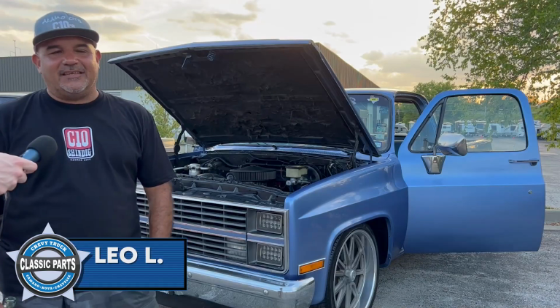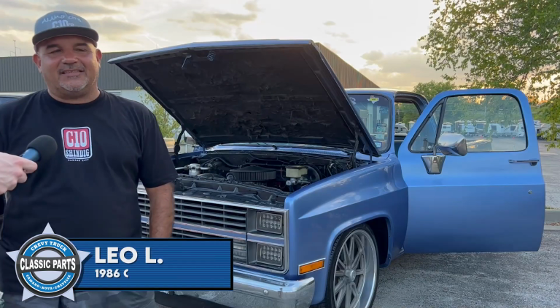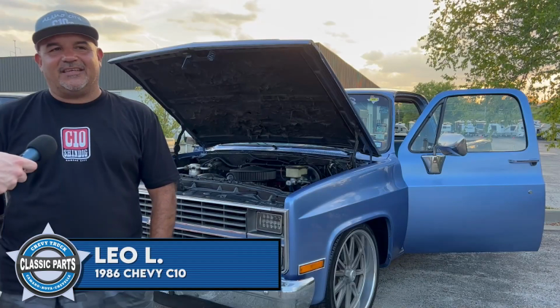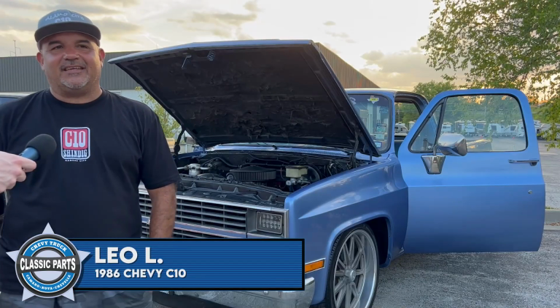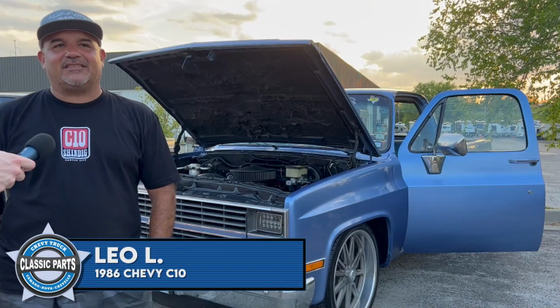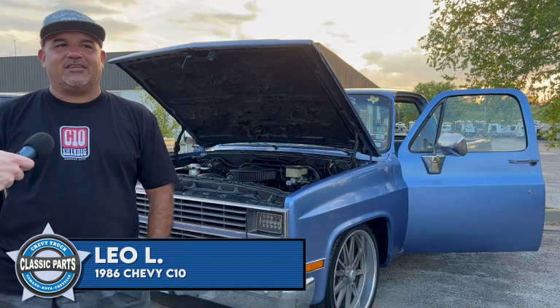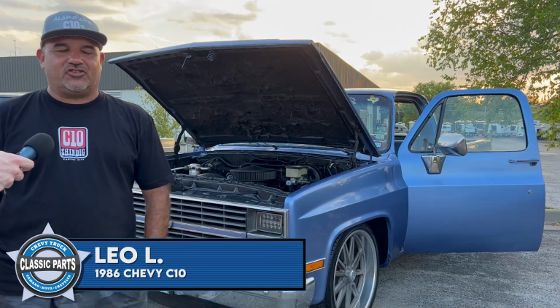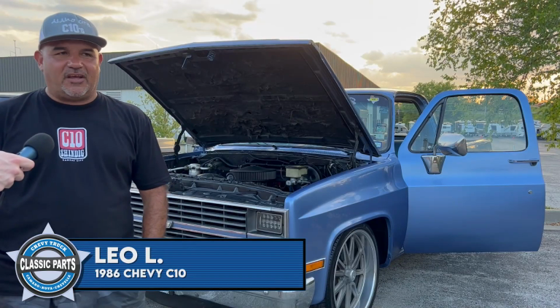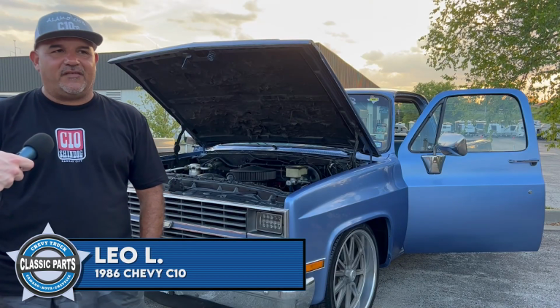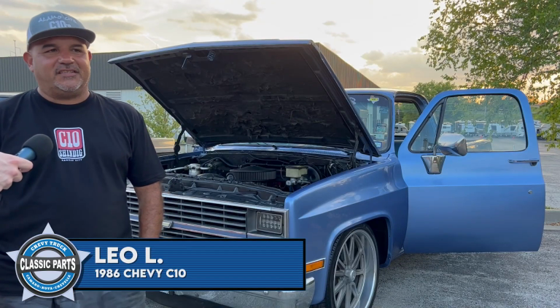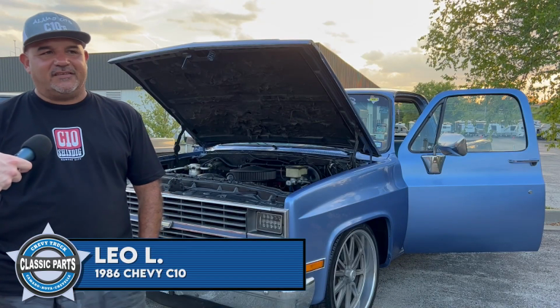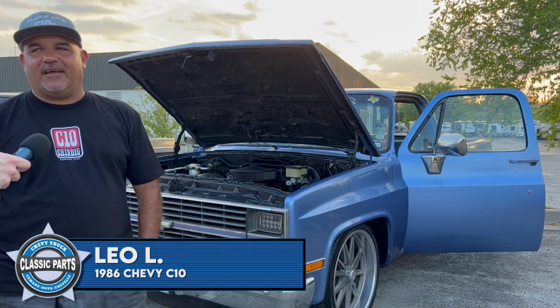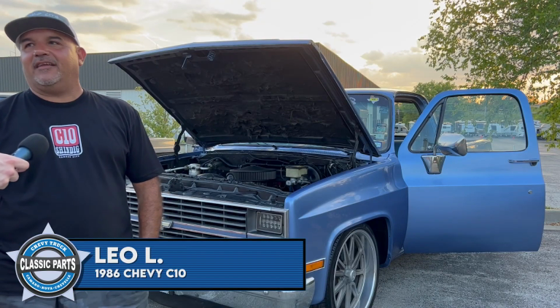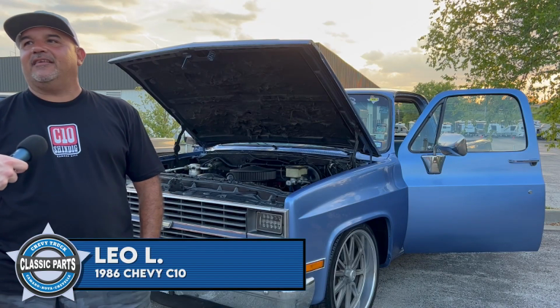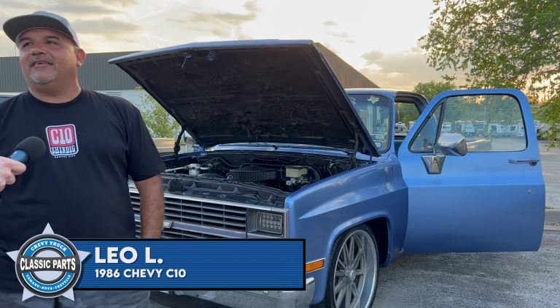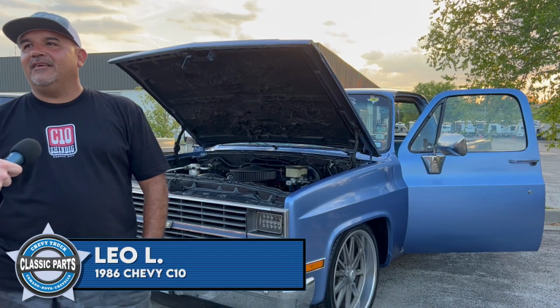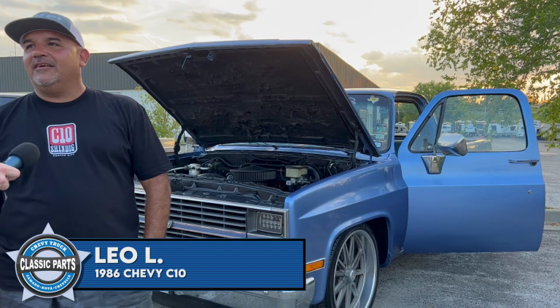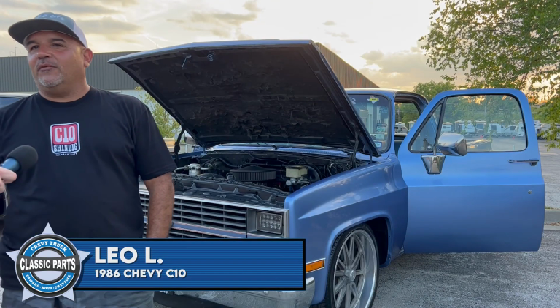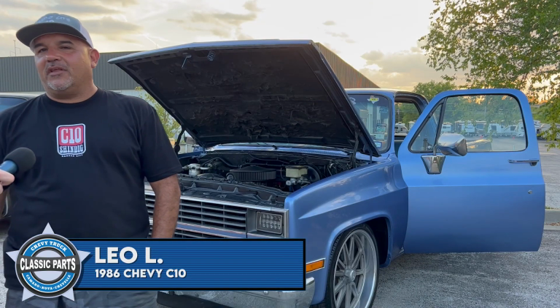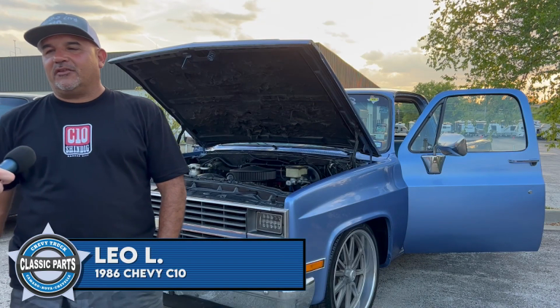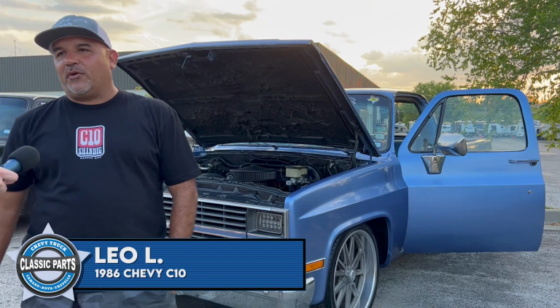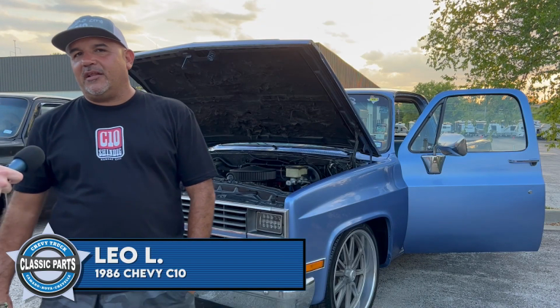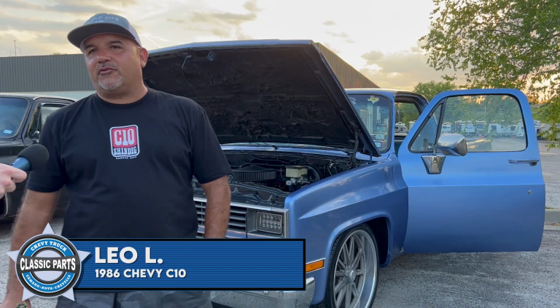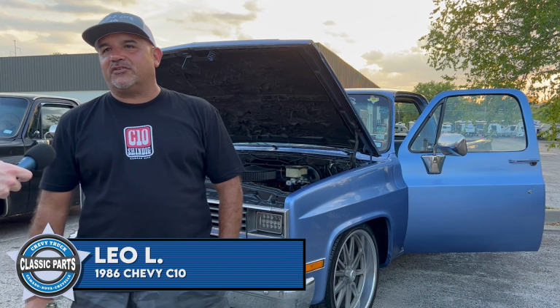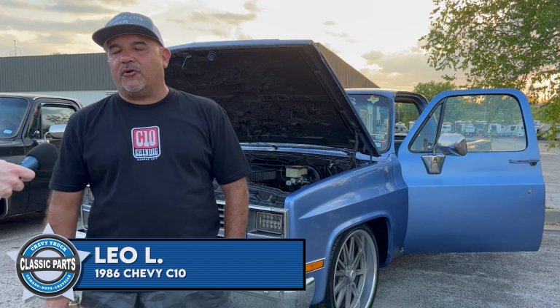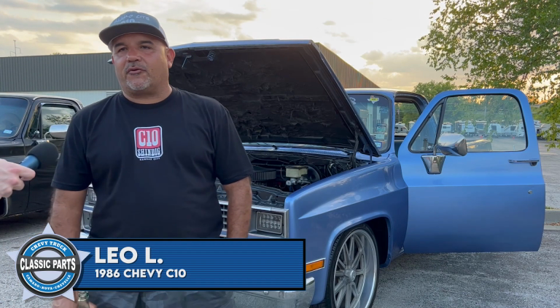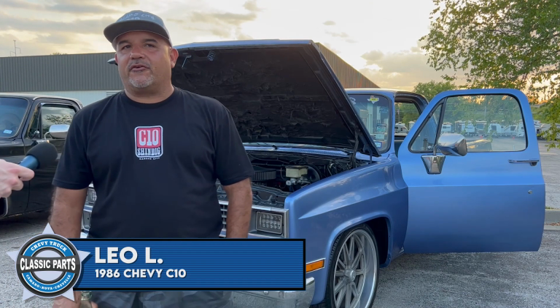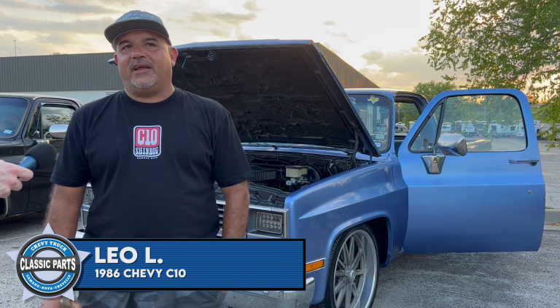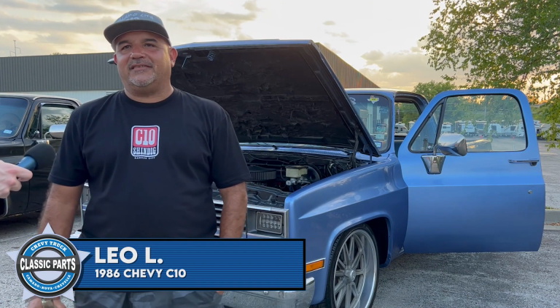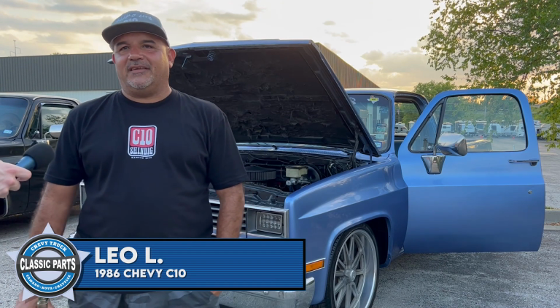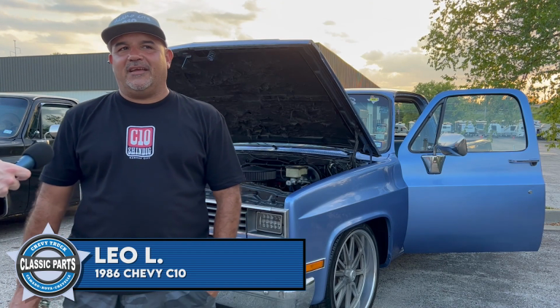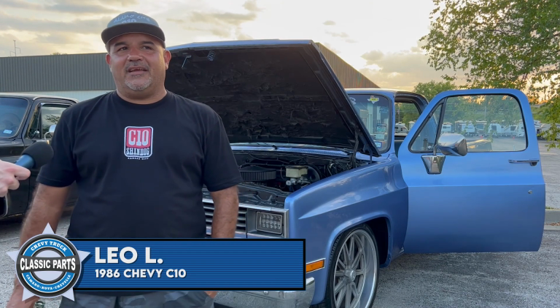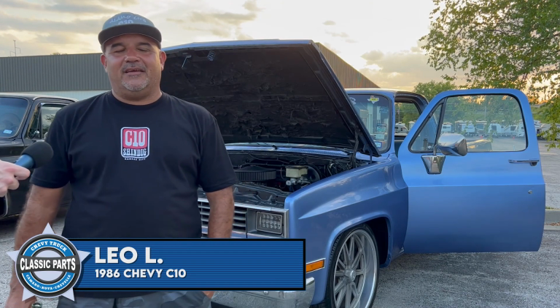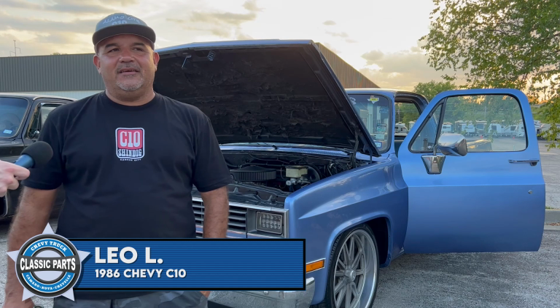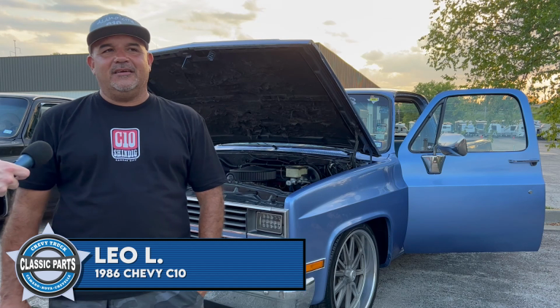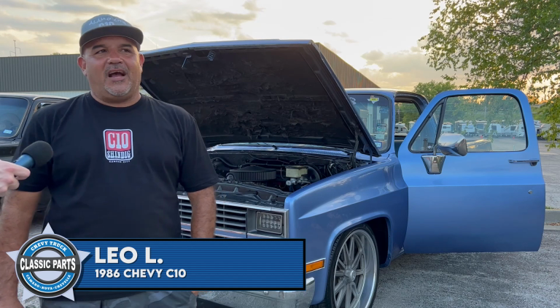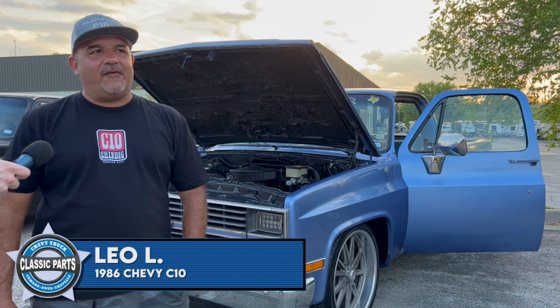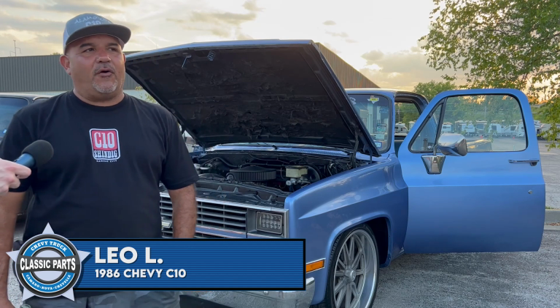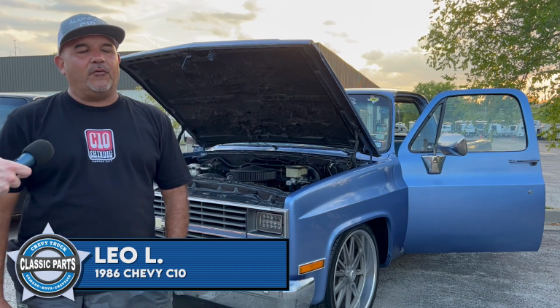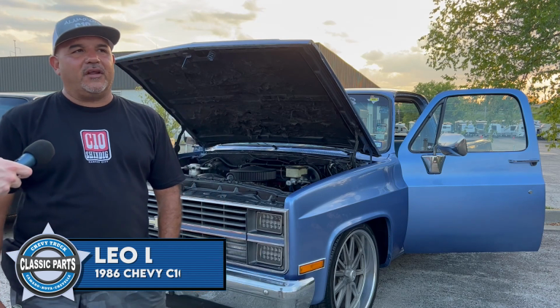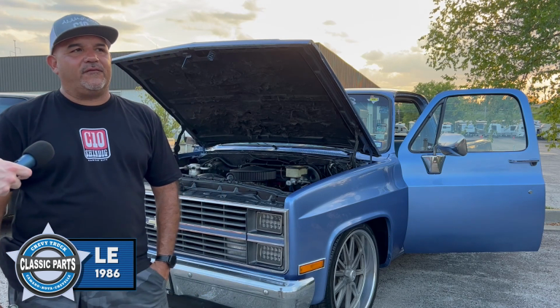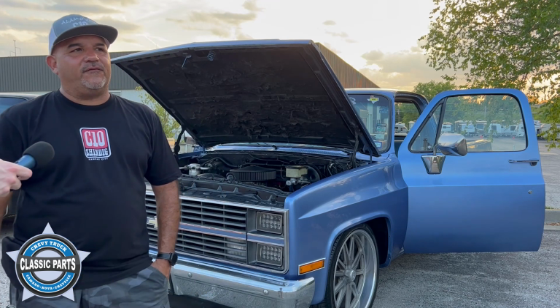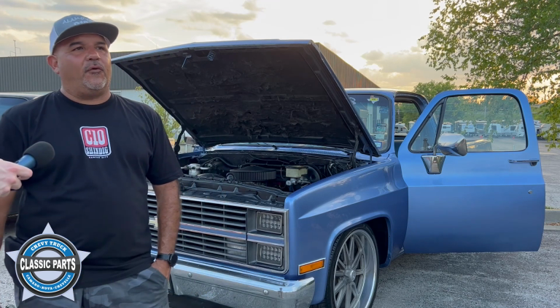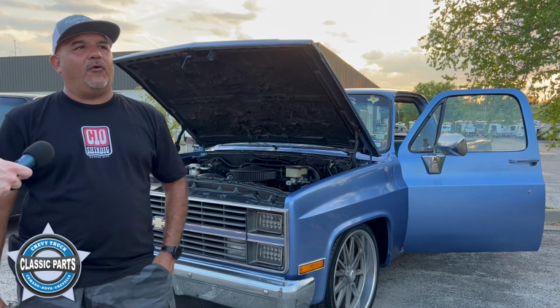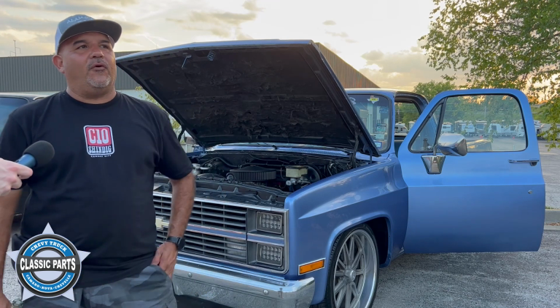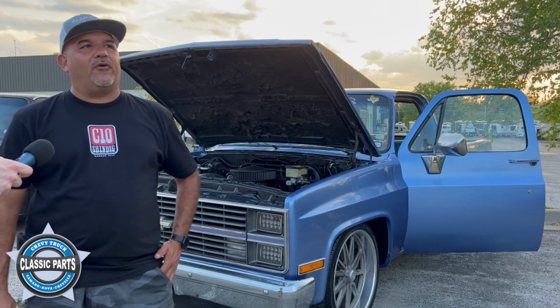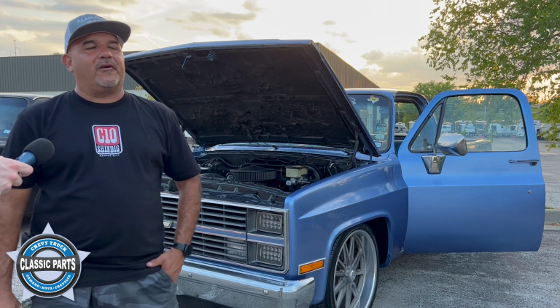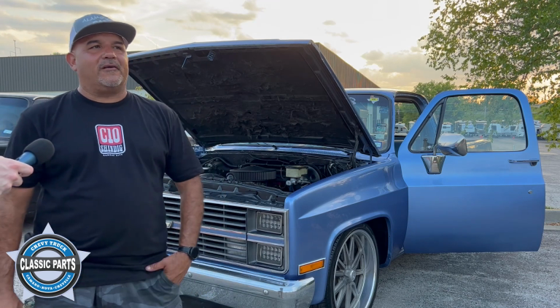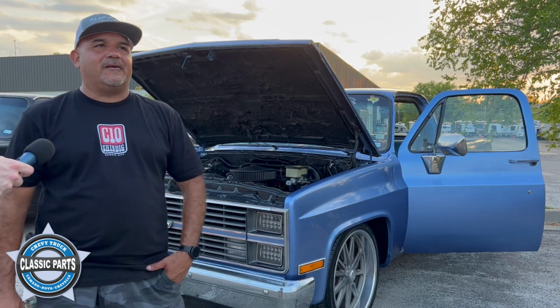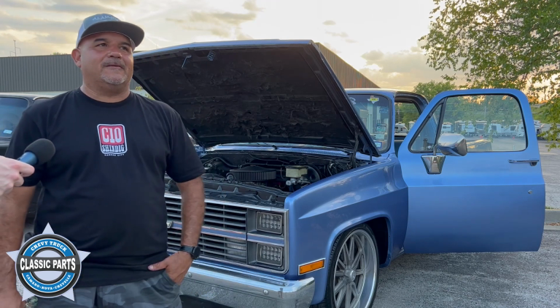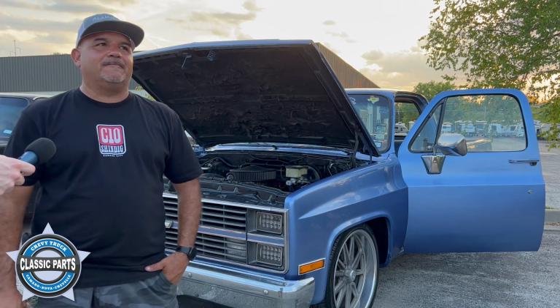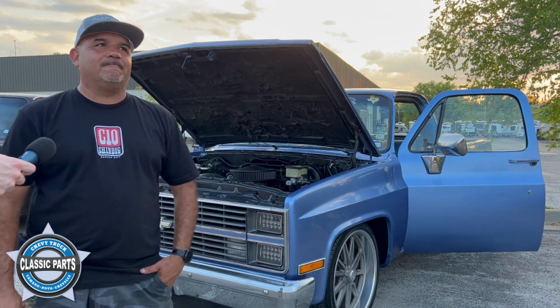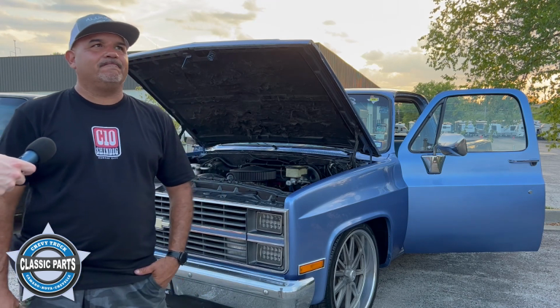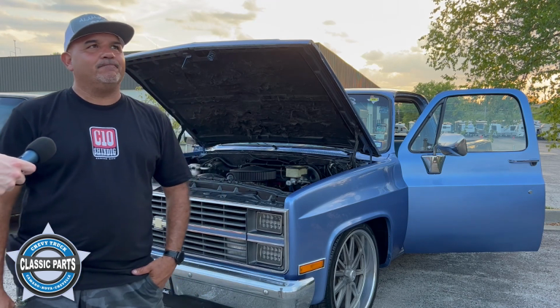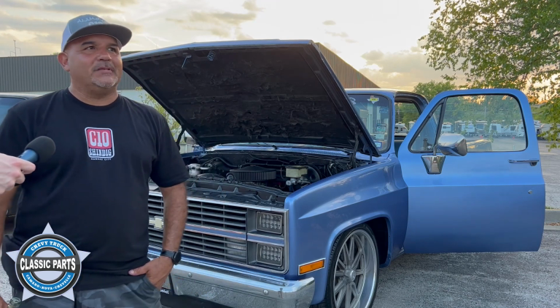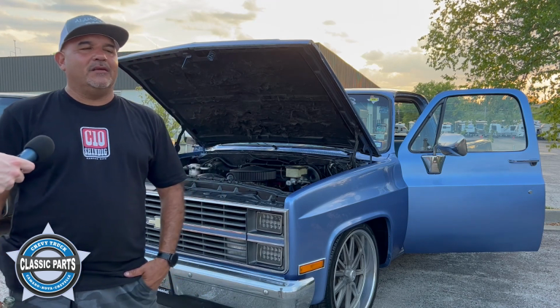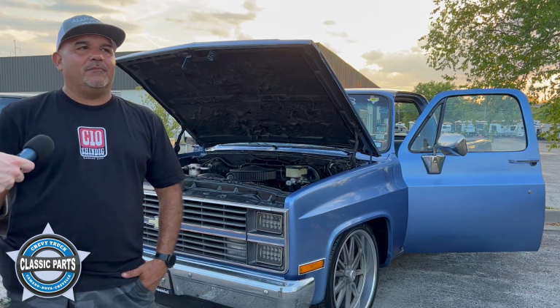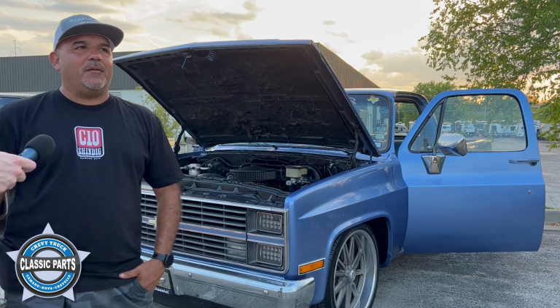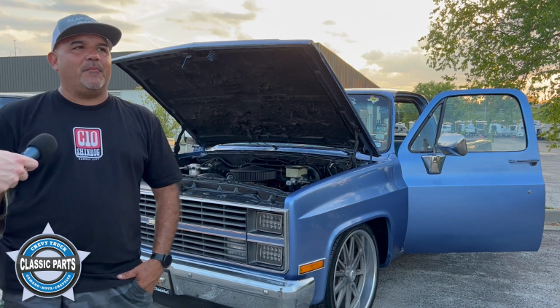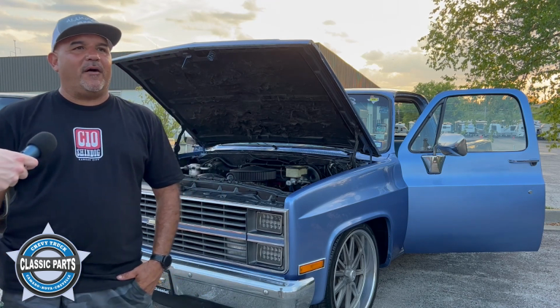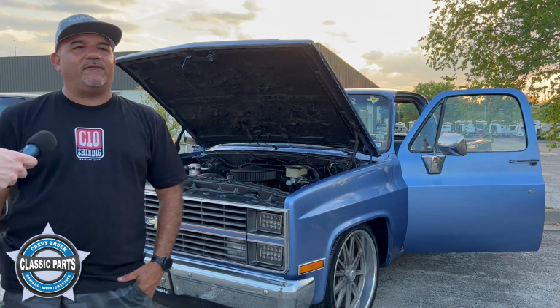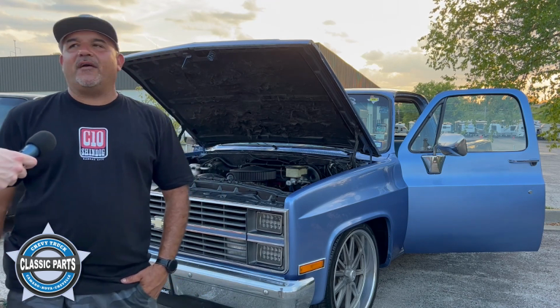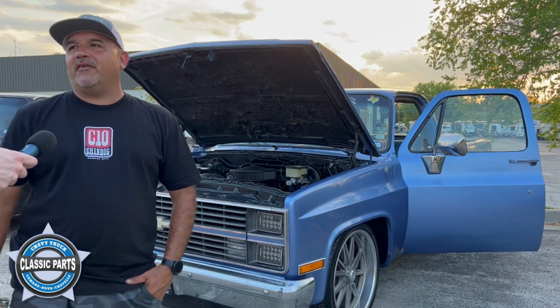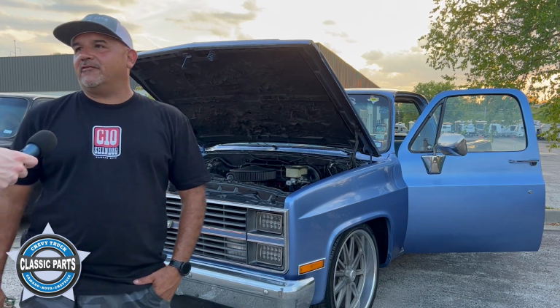1966 Chevy C10 with a 383 stroker. I've owned it for maybe about five years.